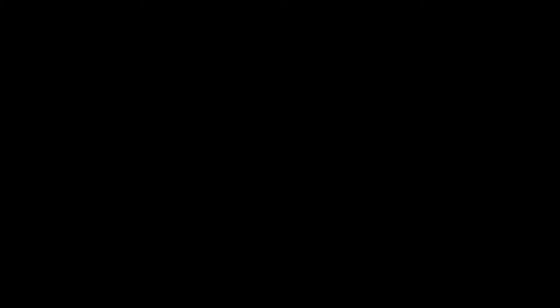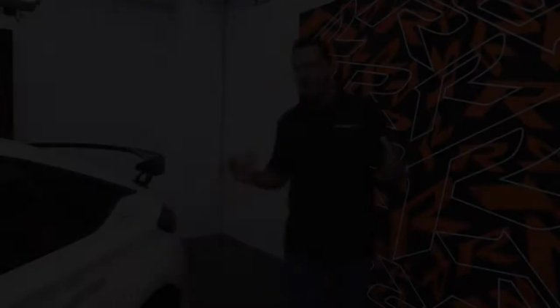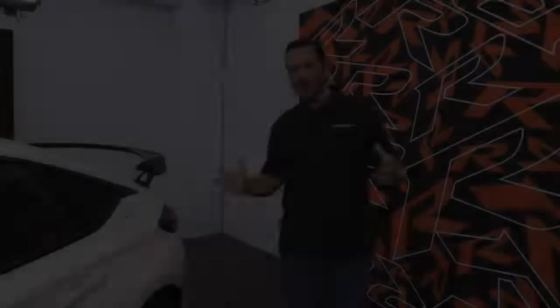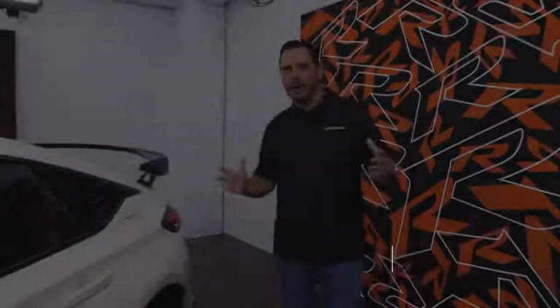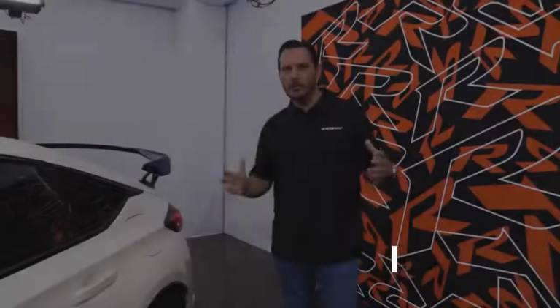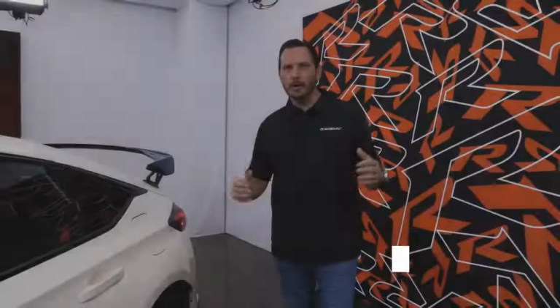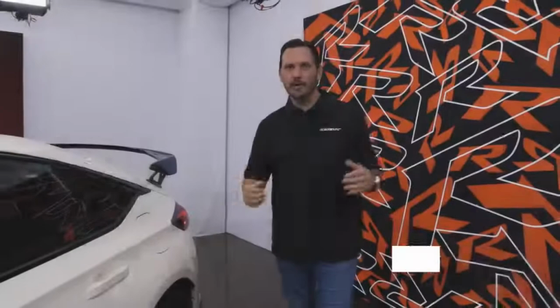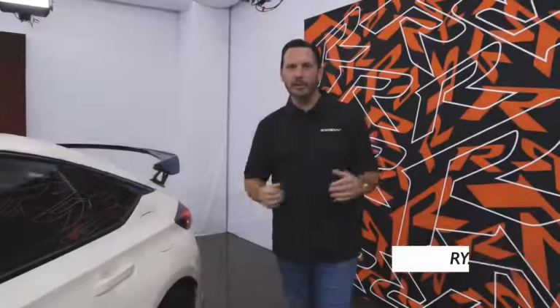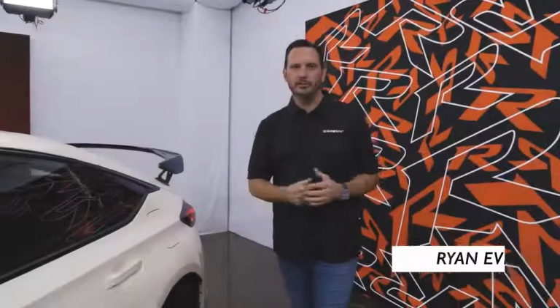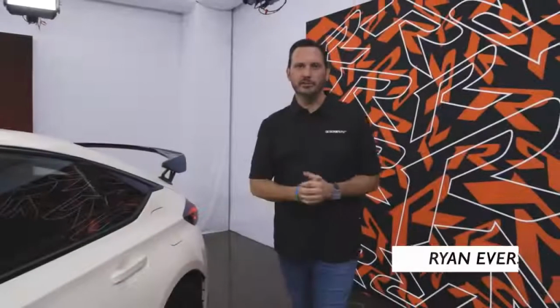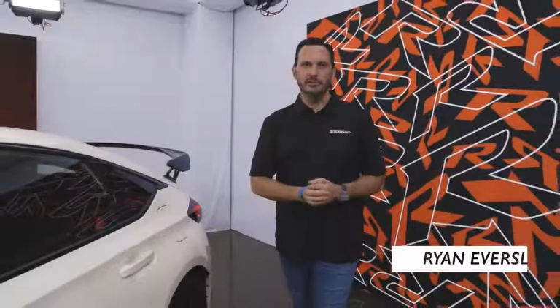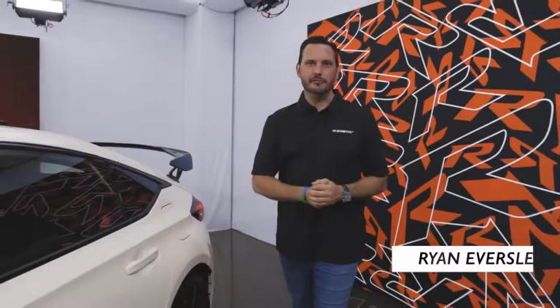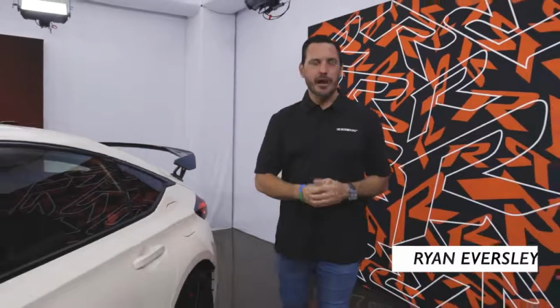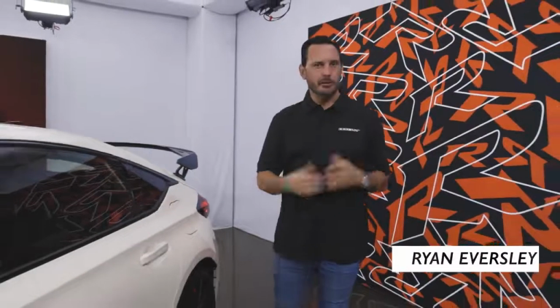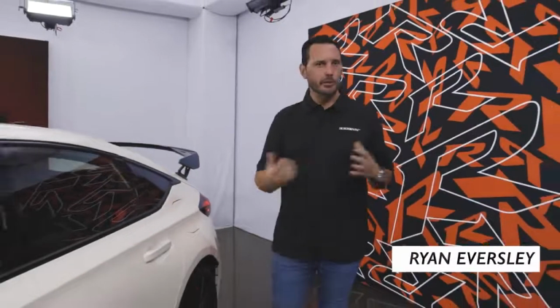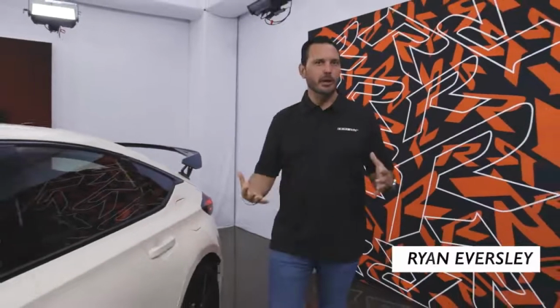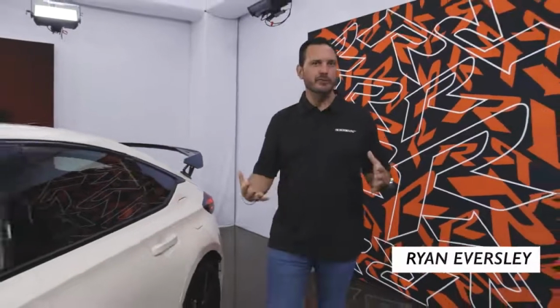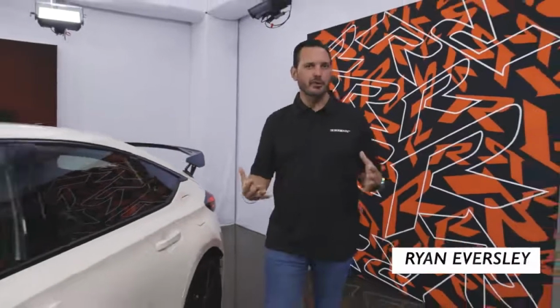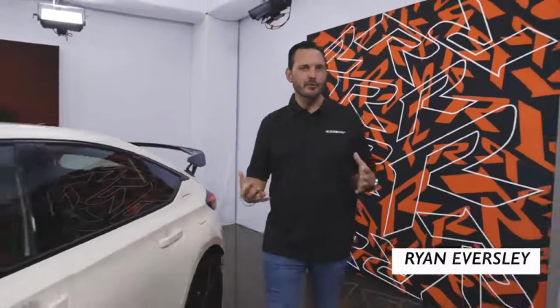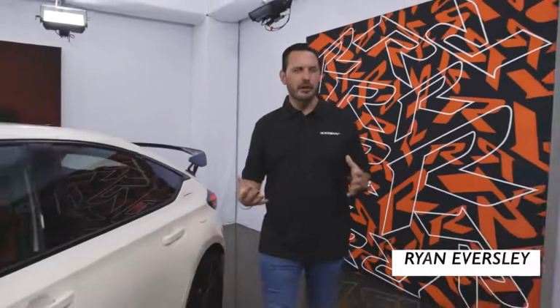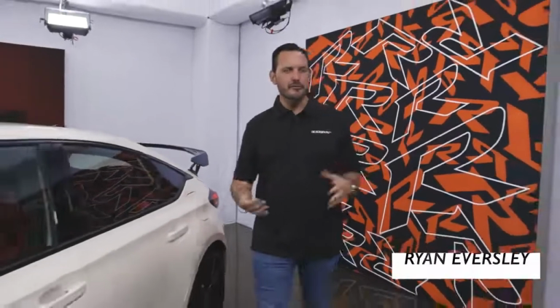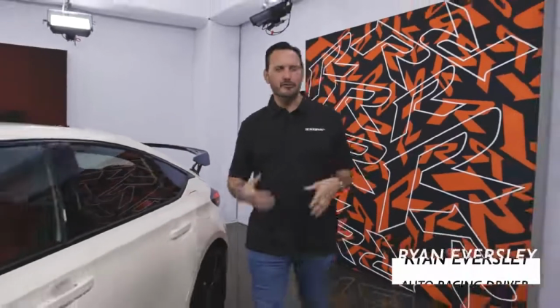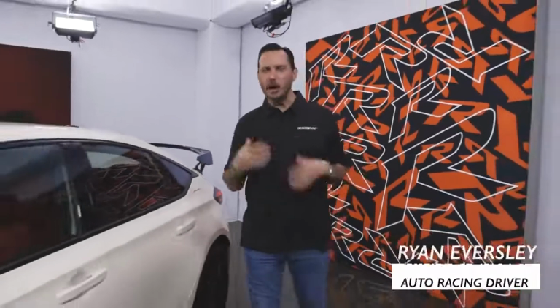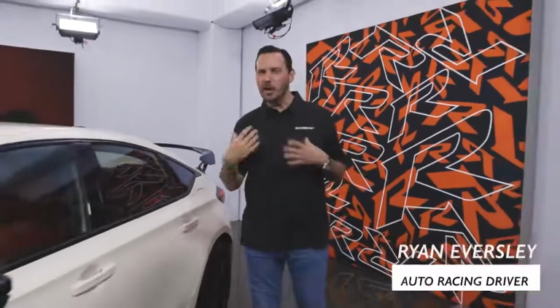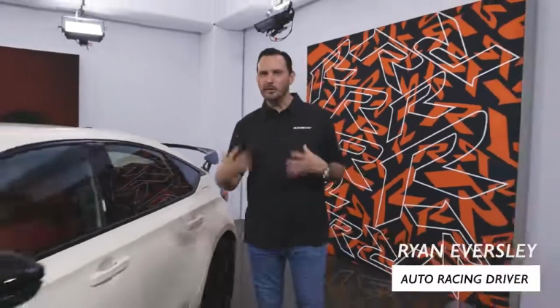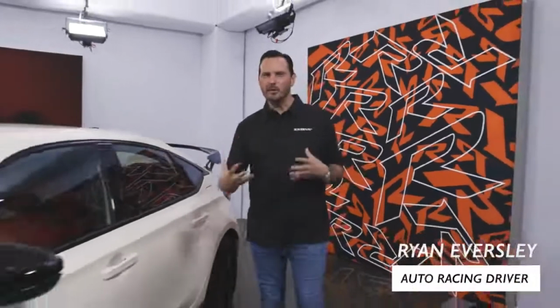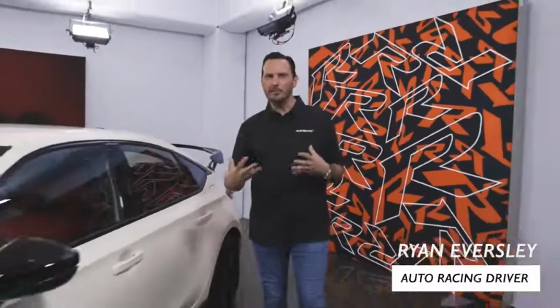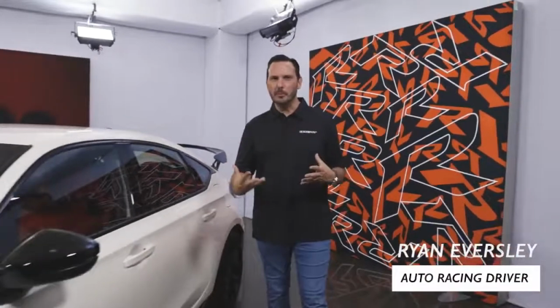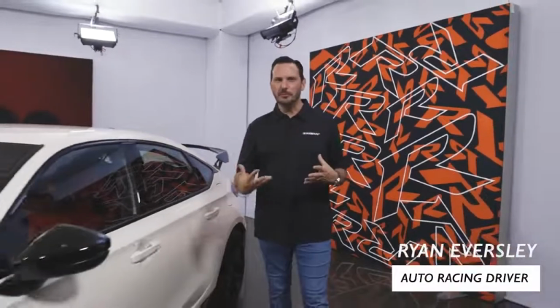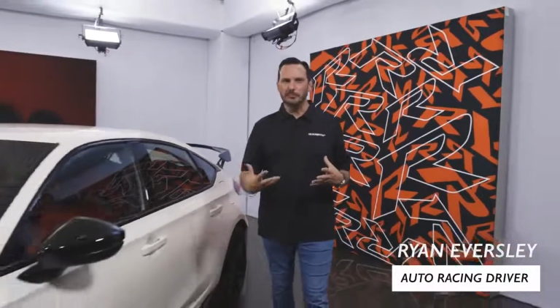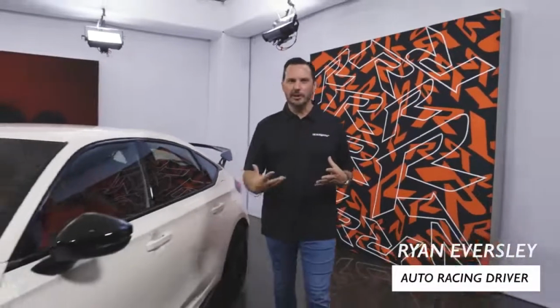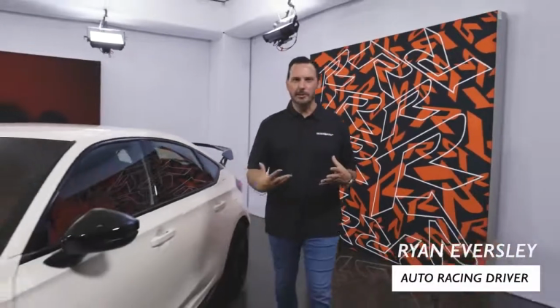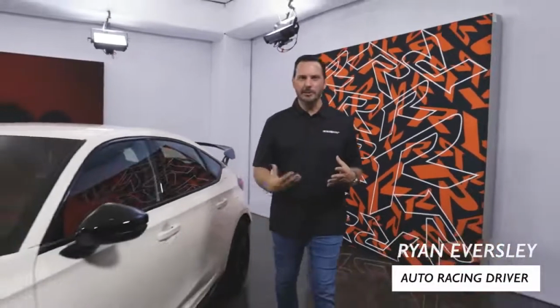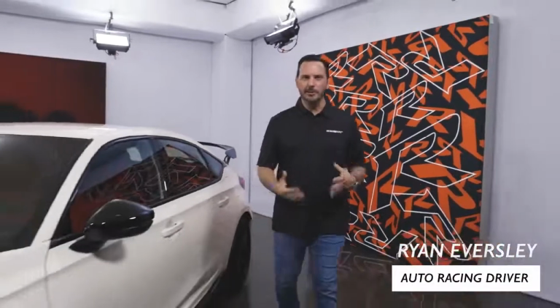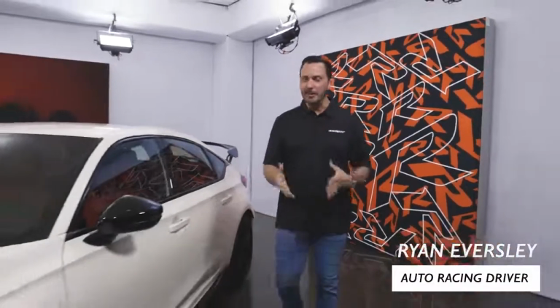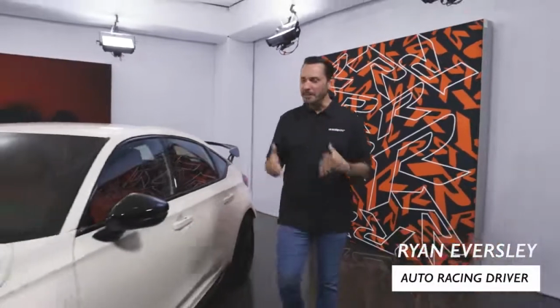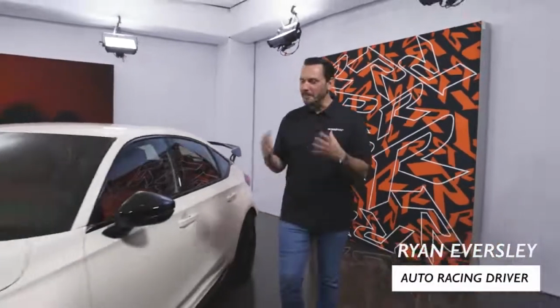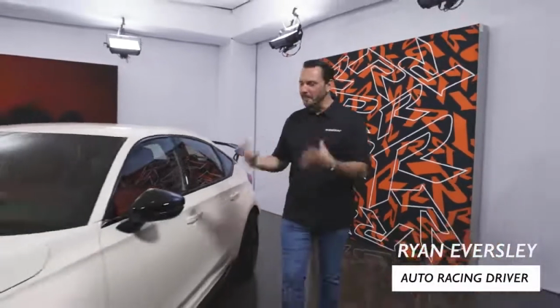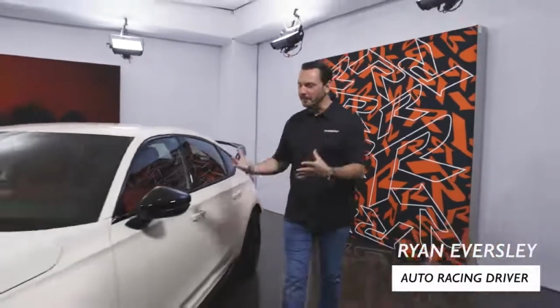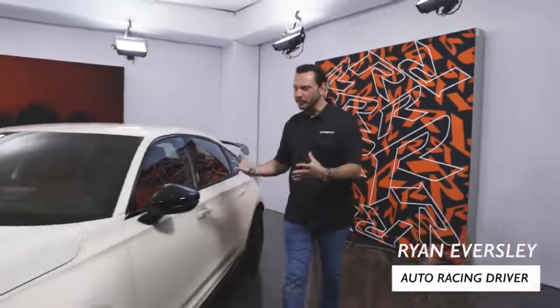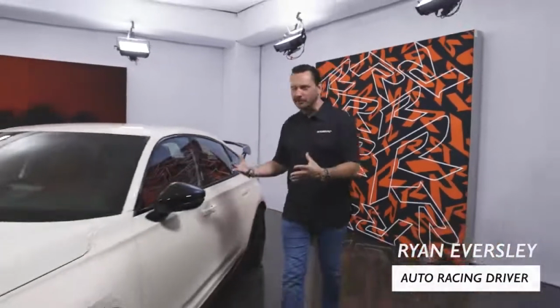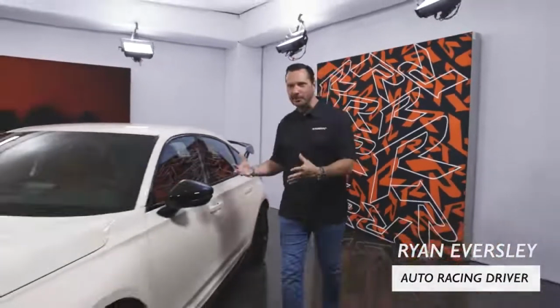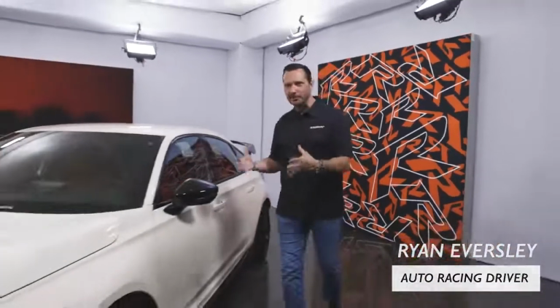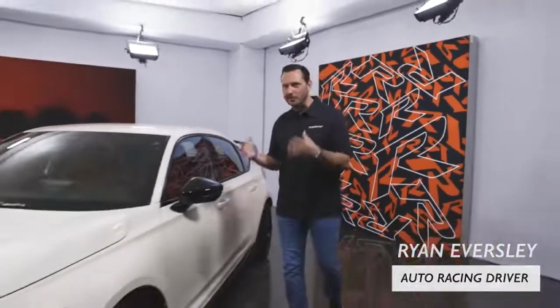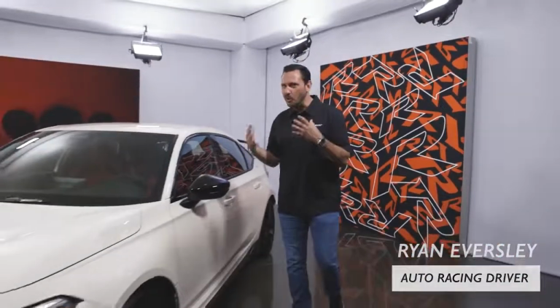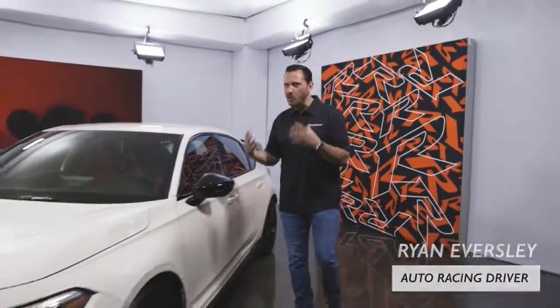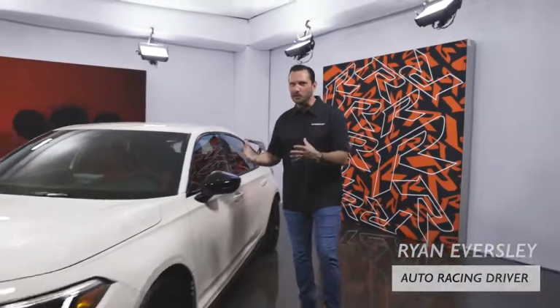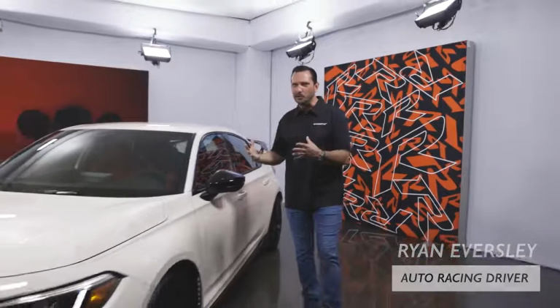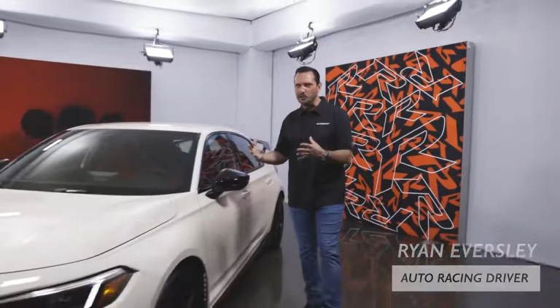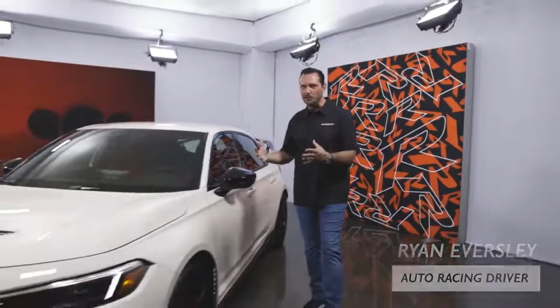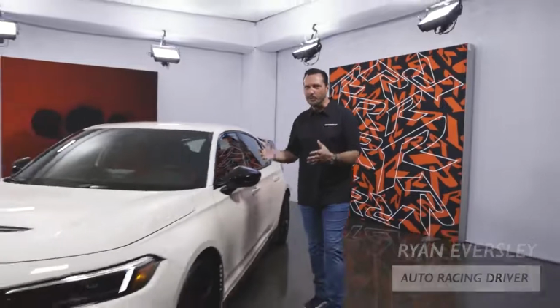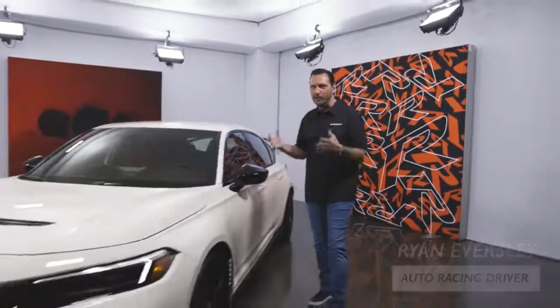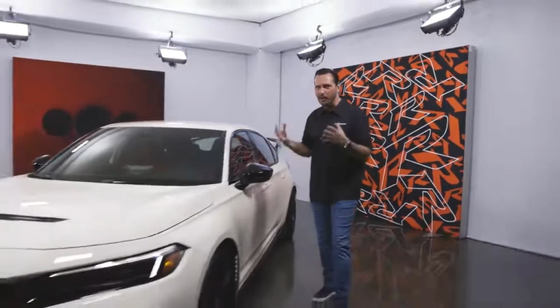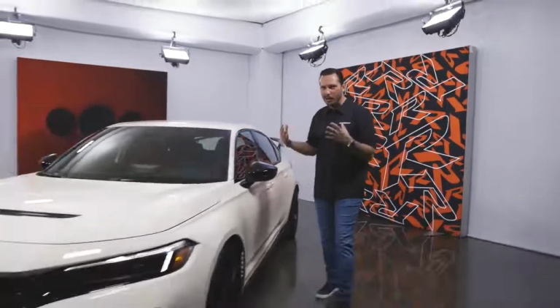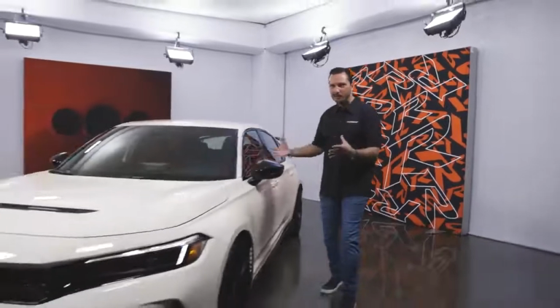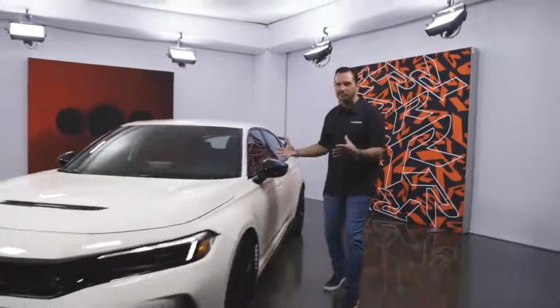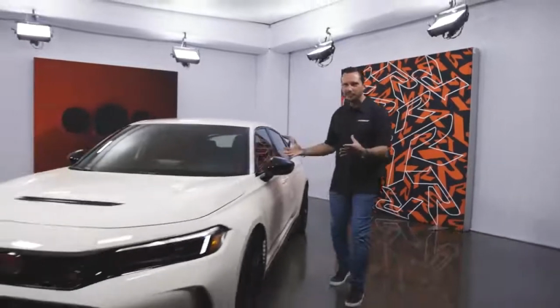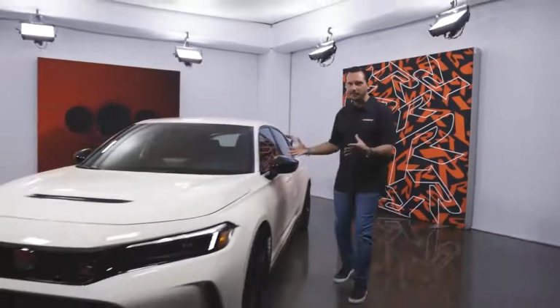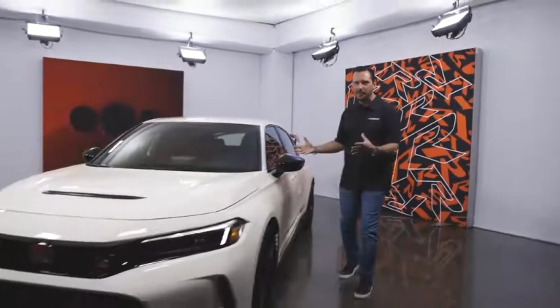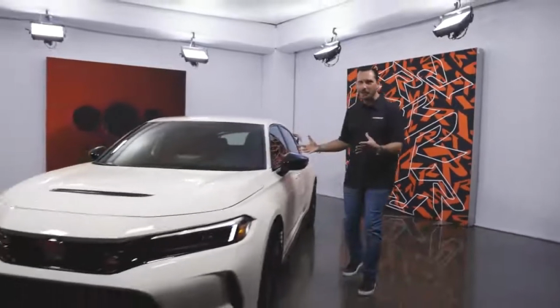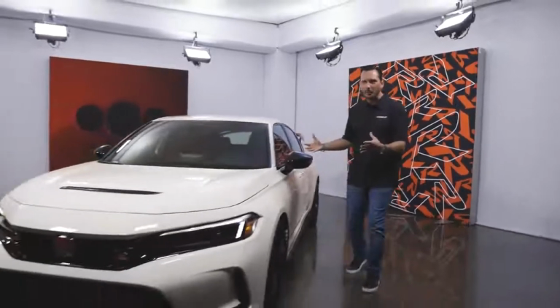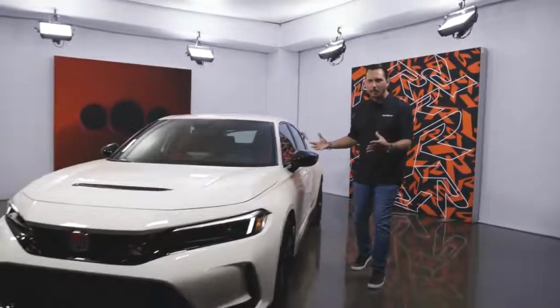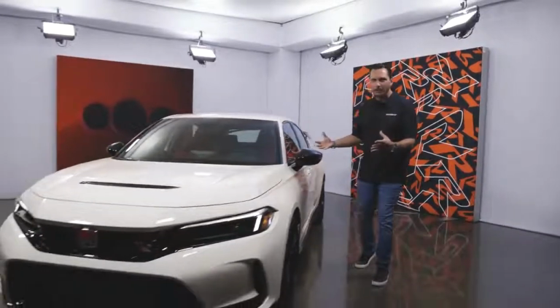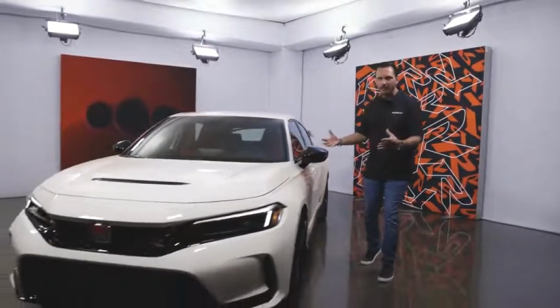Hi, I'm Ryan Eversley, factory race car driver for Honda Performance Development, and this is the all-new Honda Civic Type R.